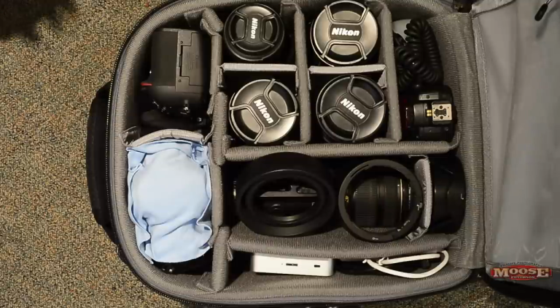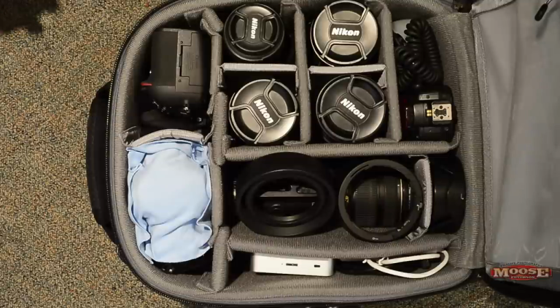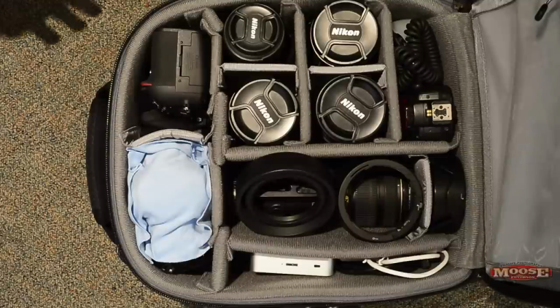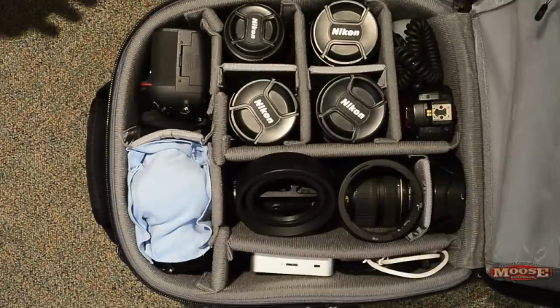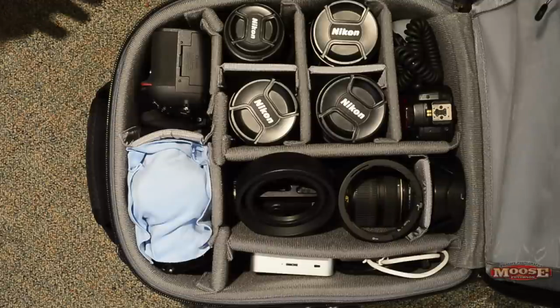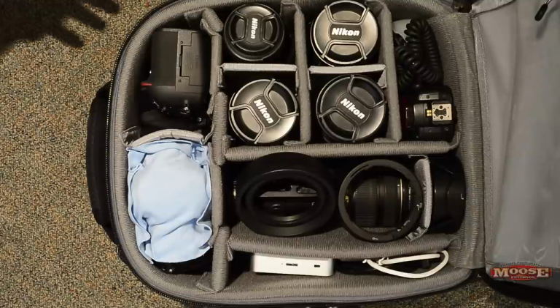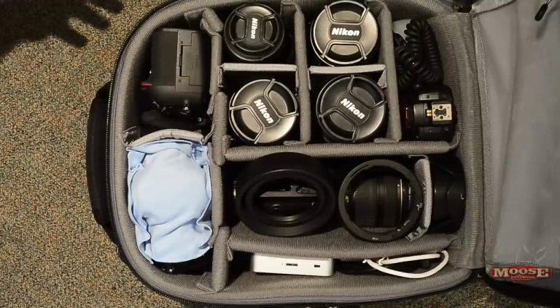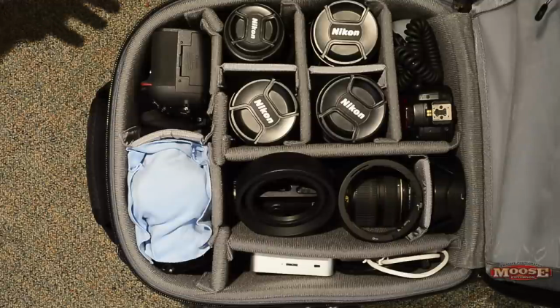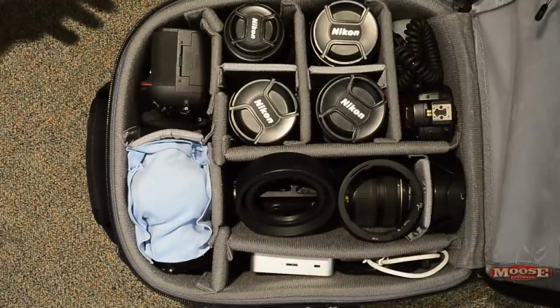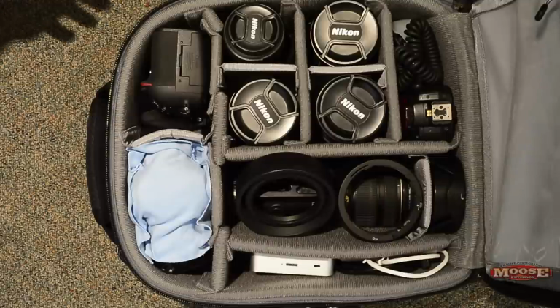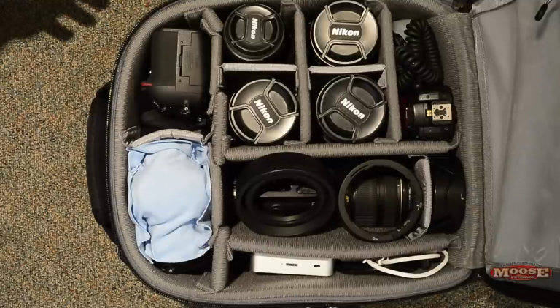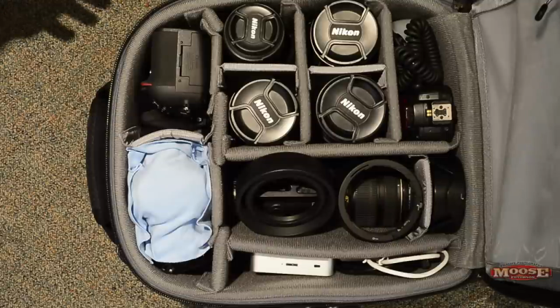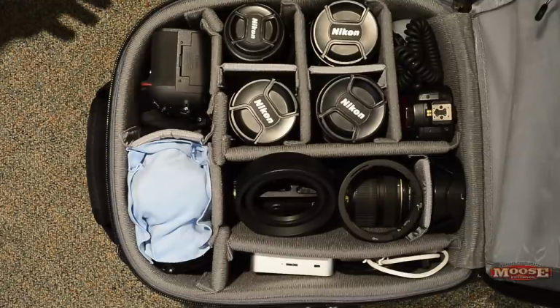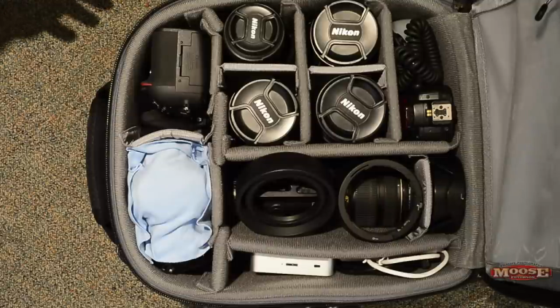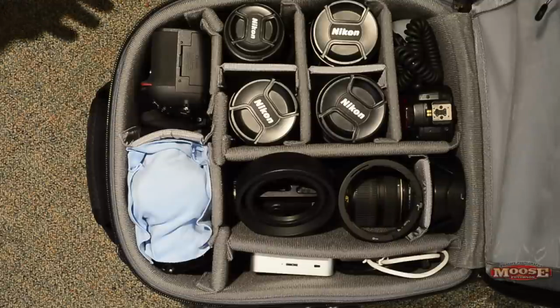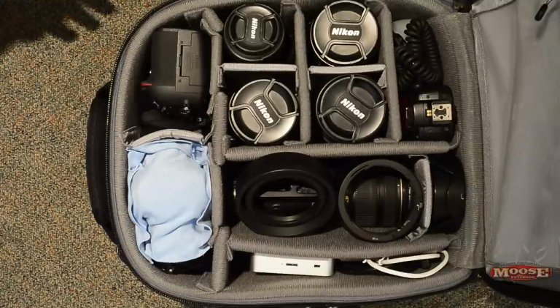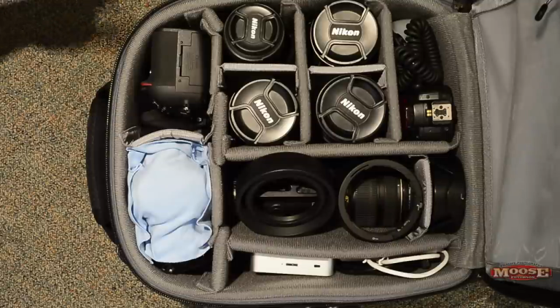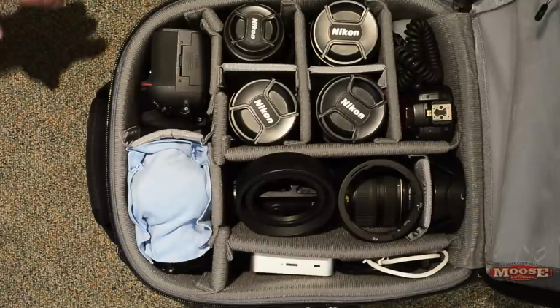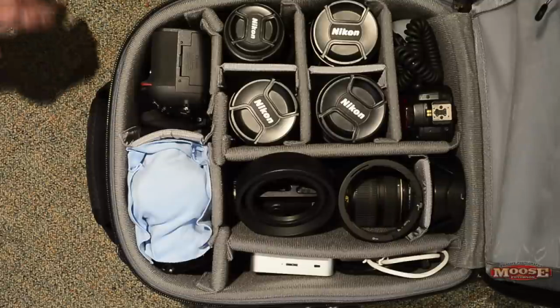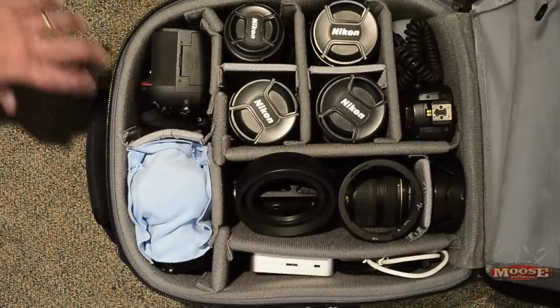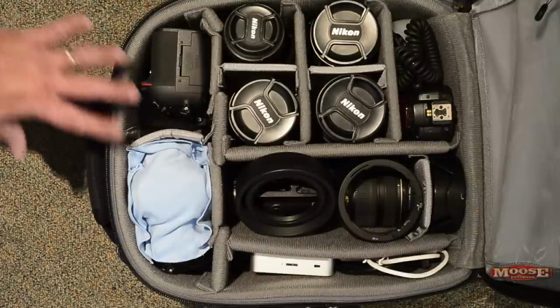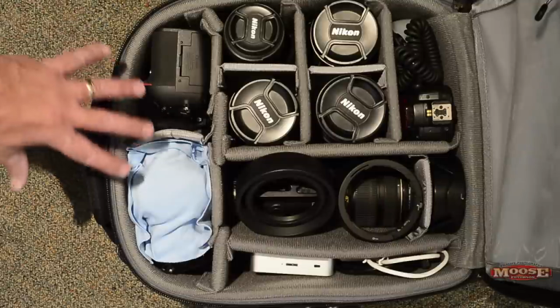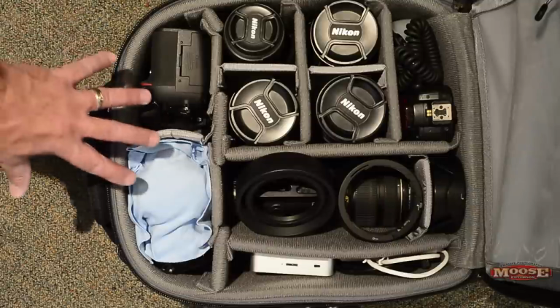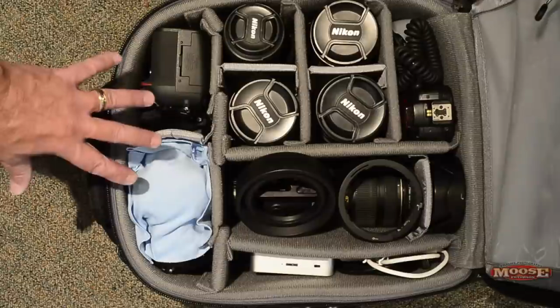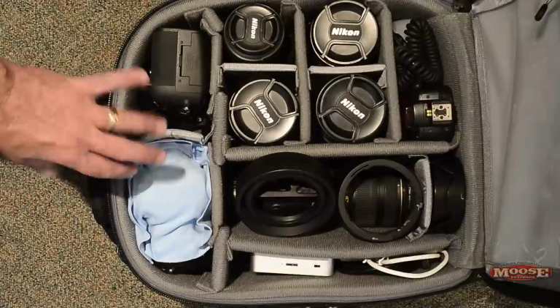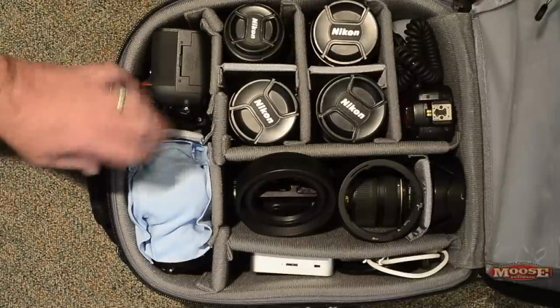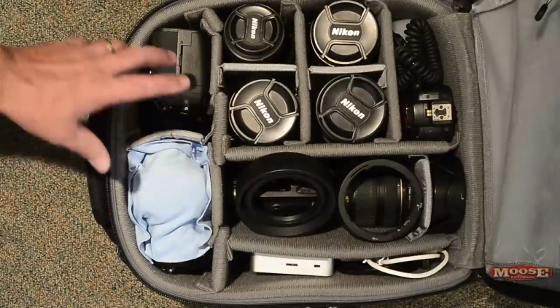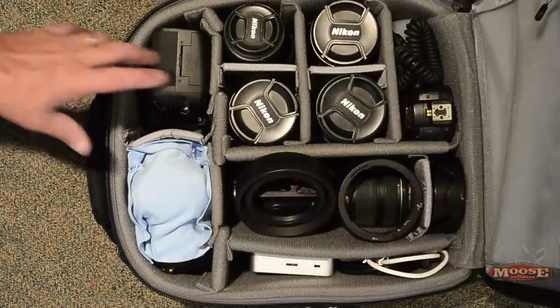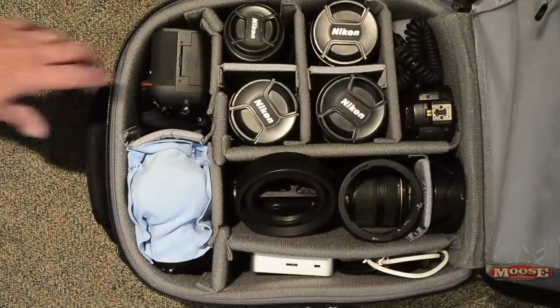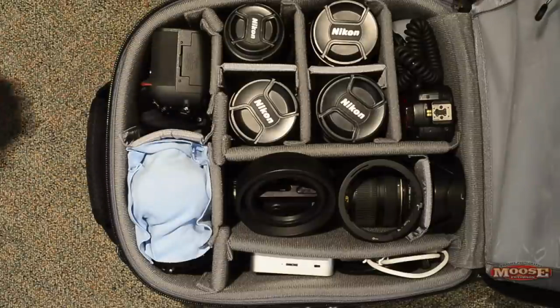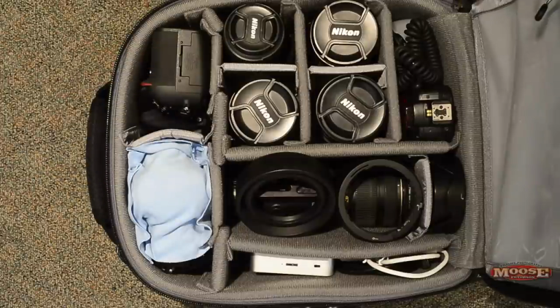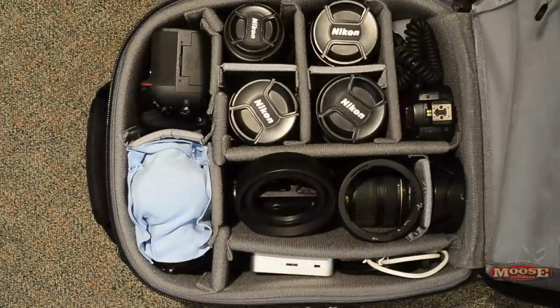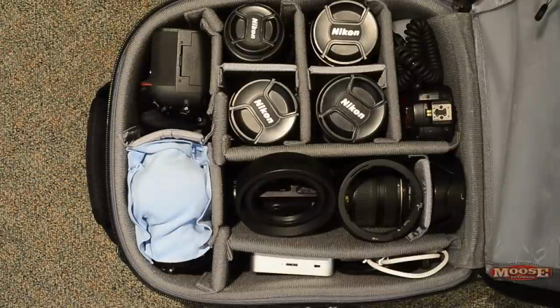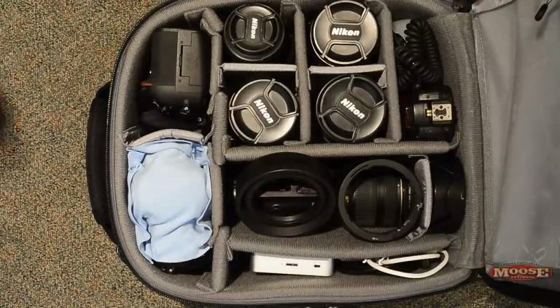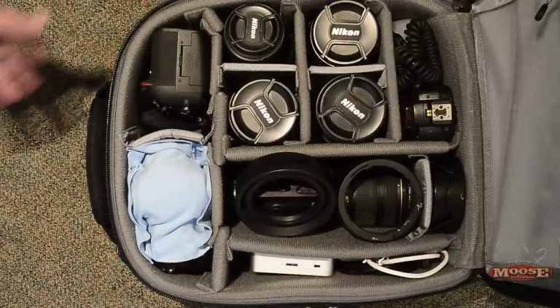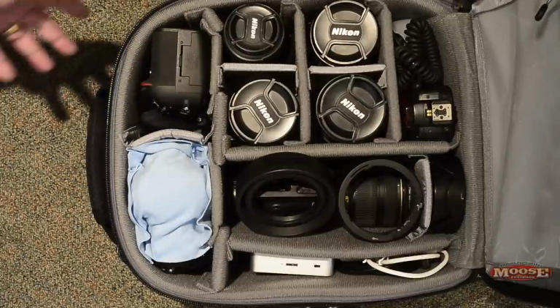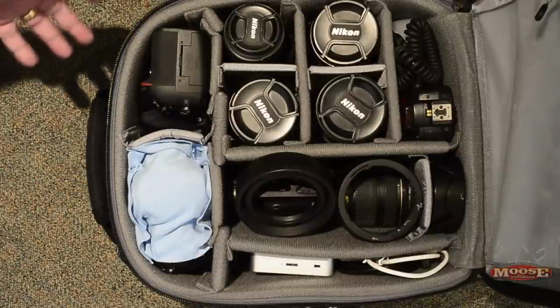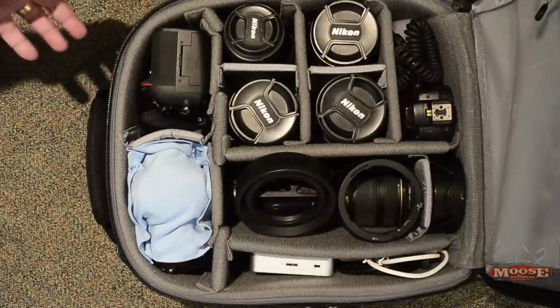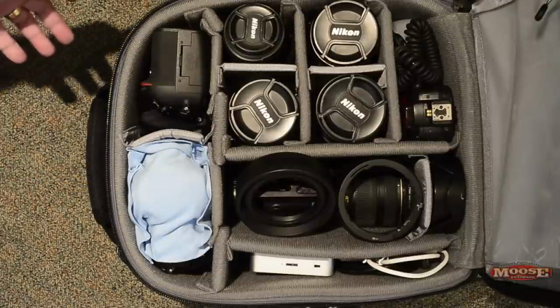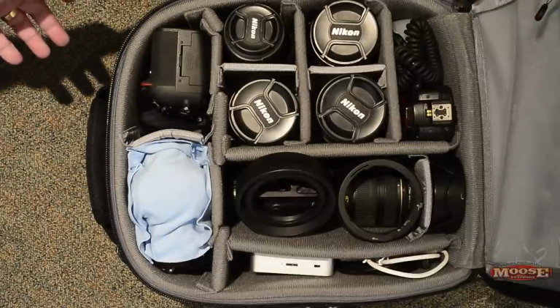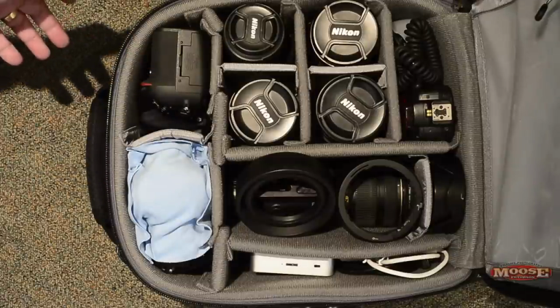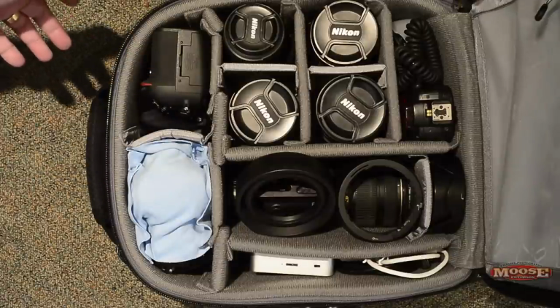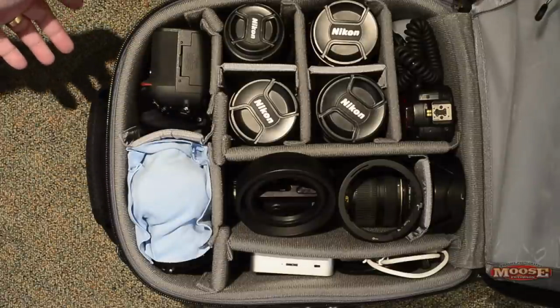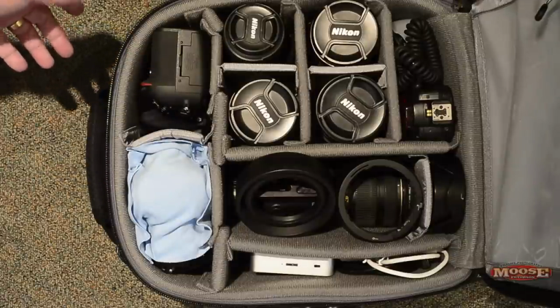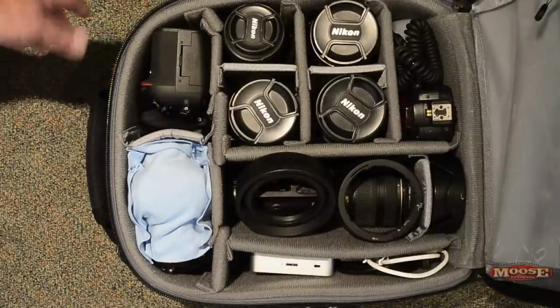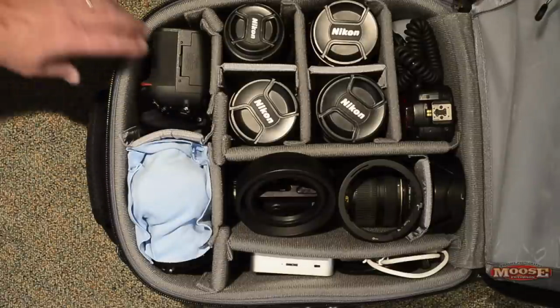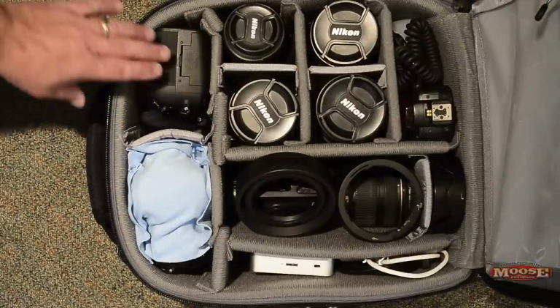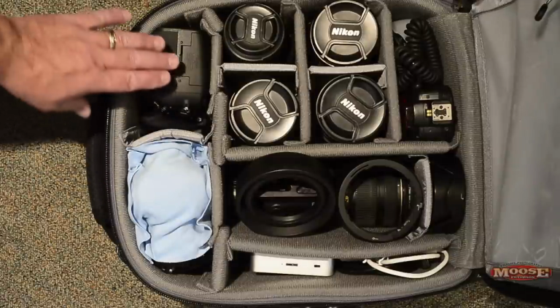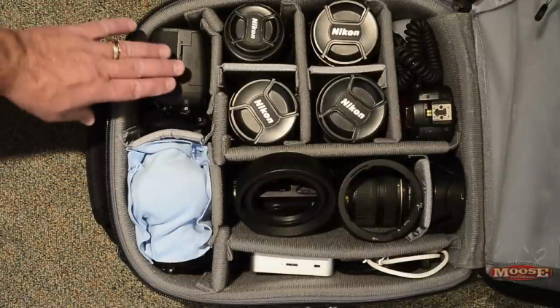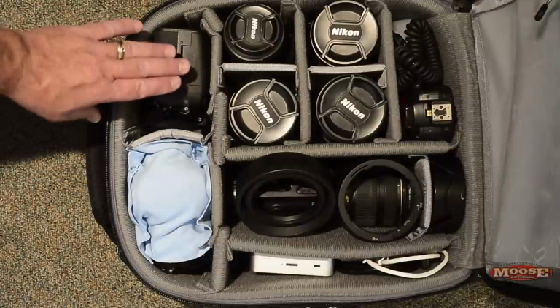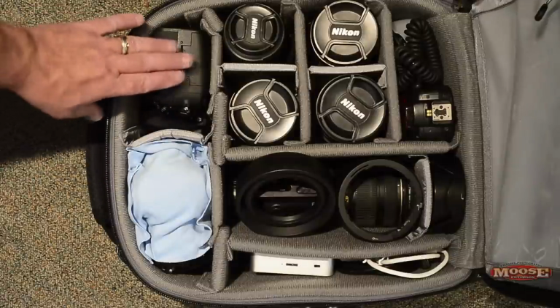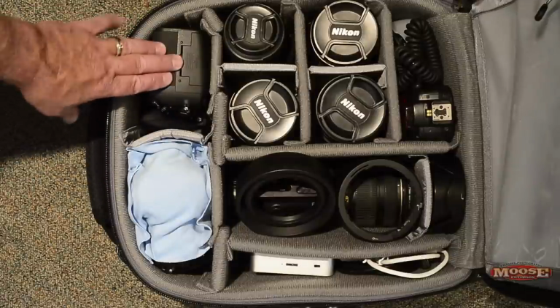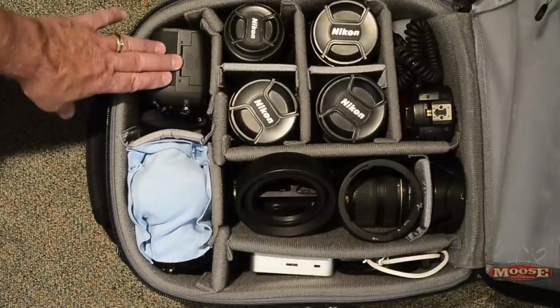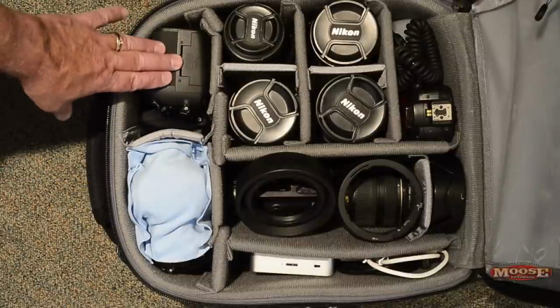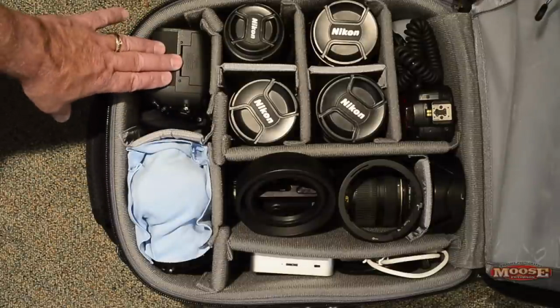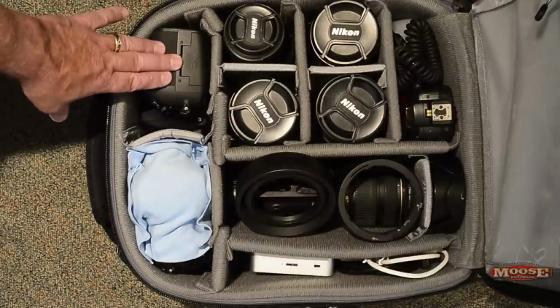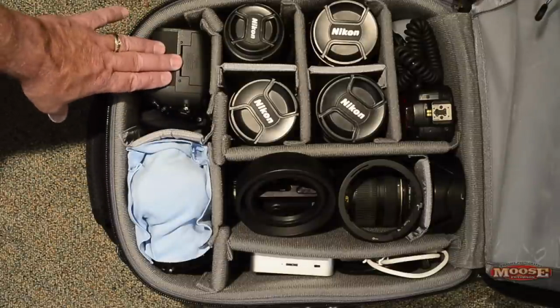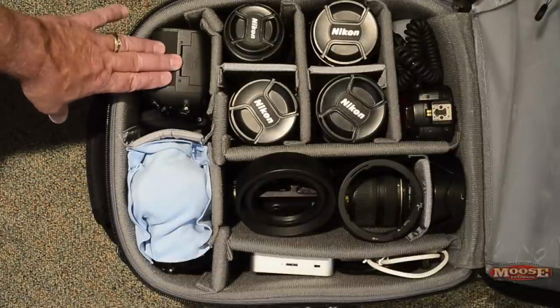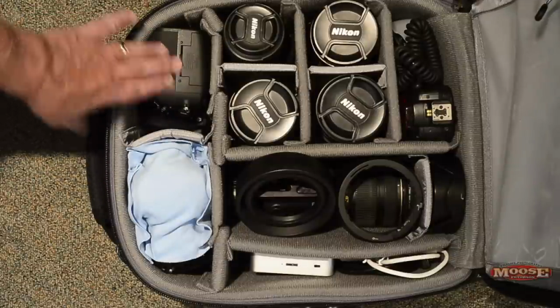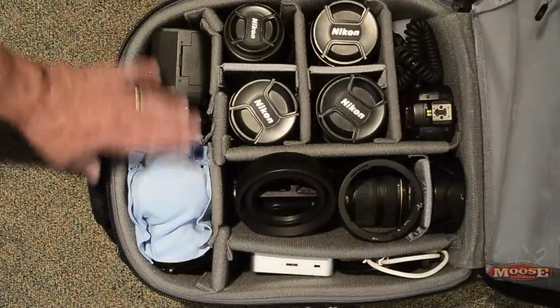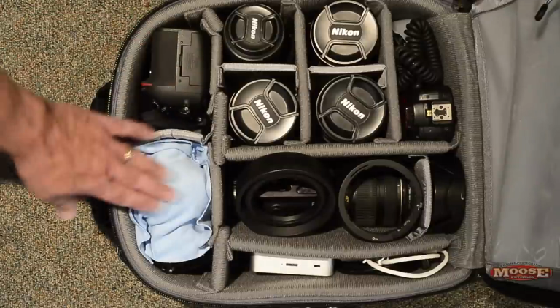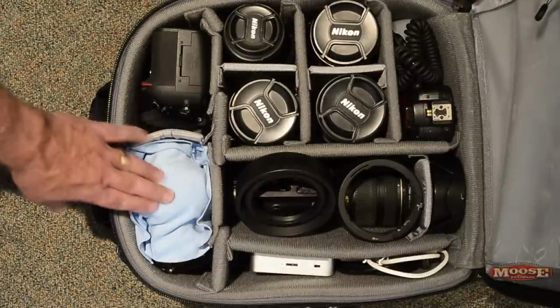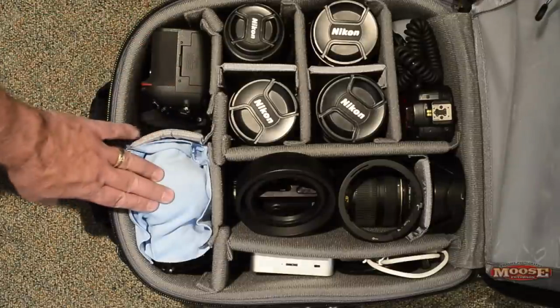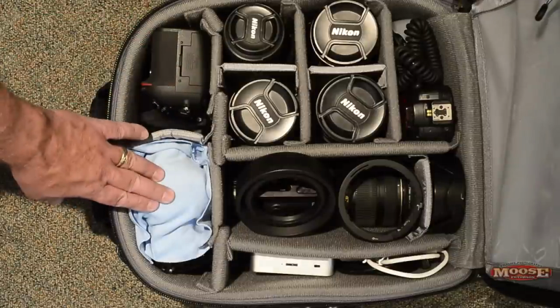What have I got in here? I've got a couple of bodies and about nine lenses. Let's go through it. I have a D800 and a D4.